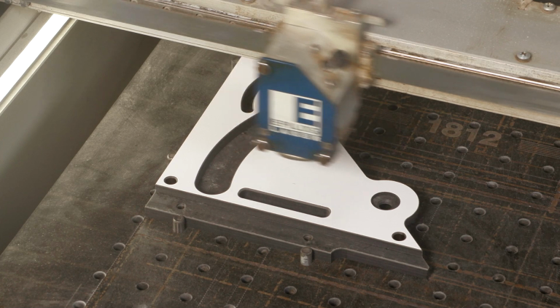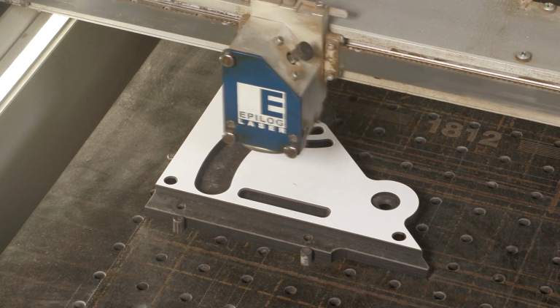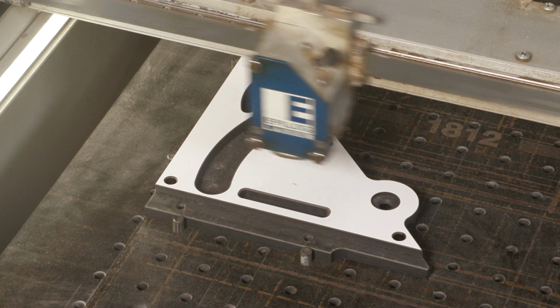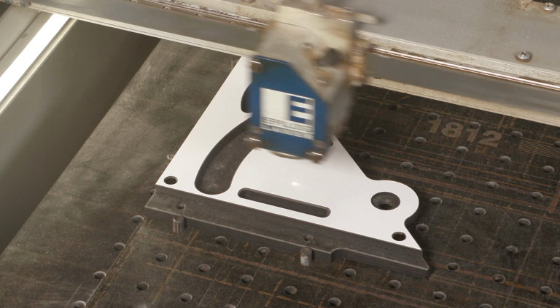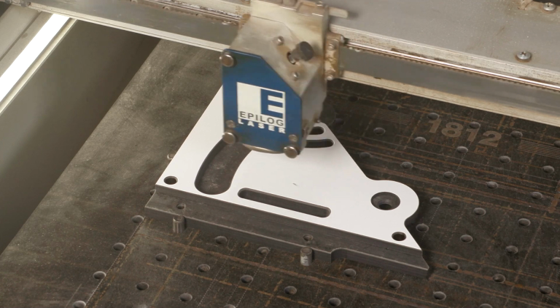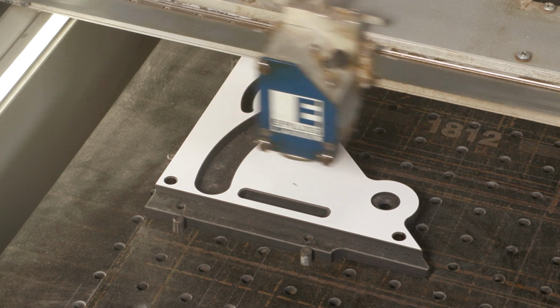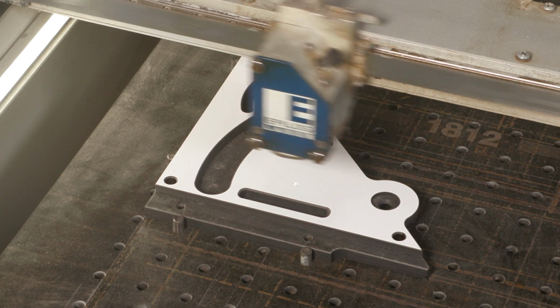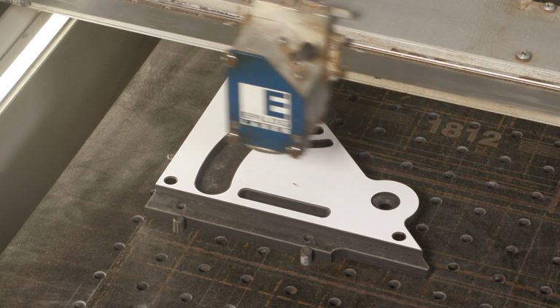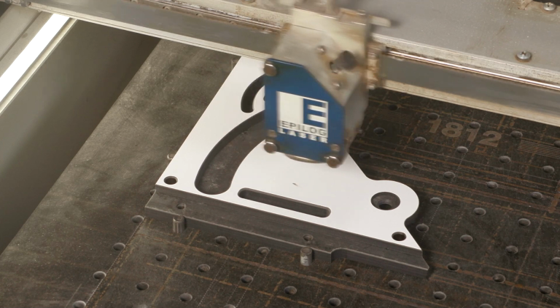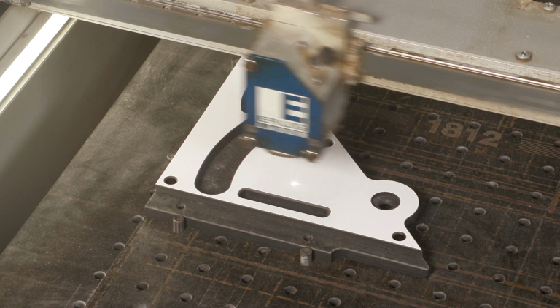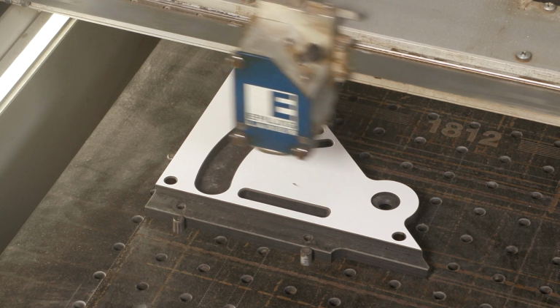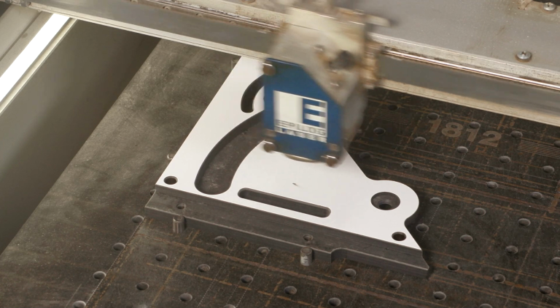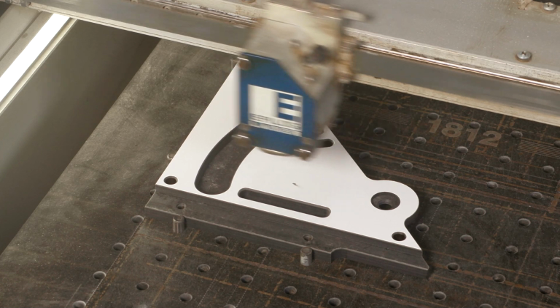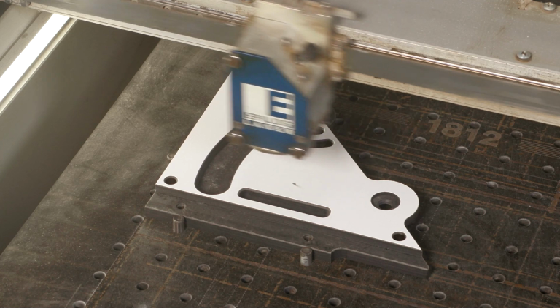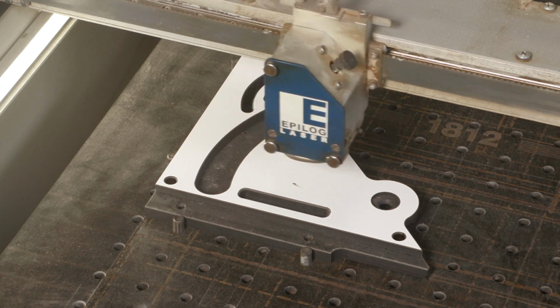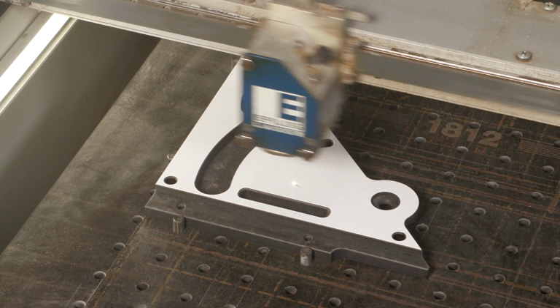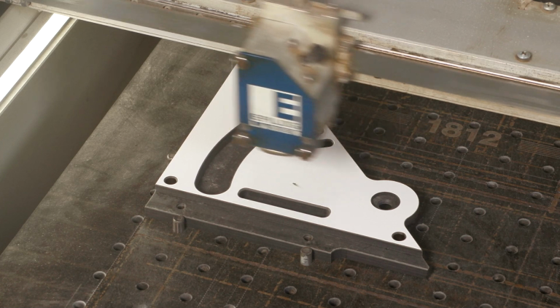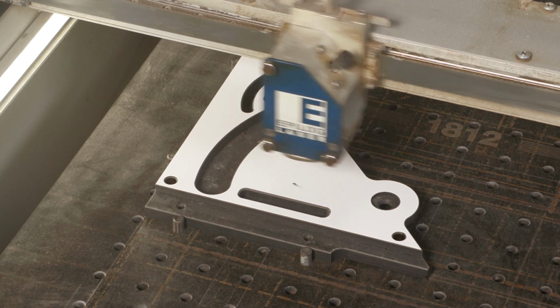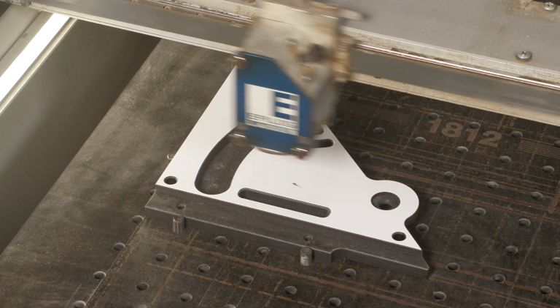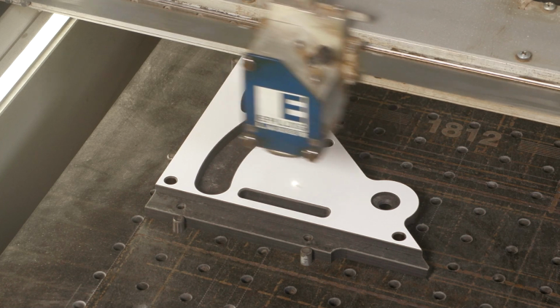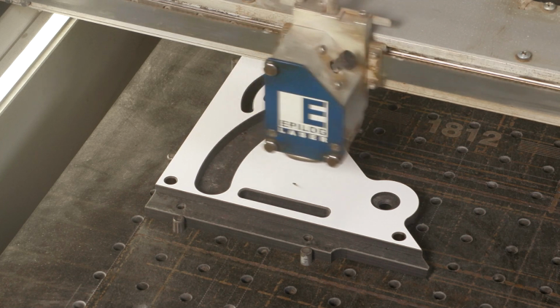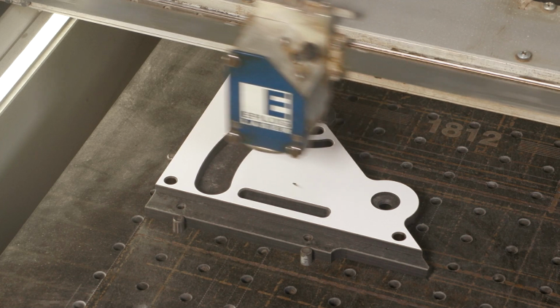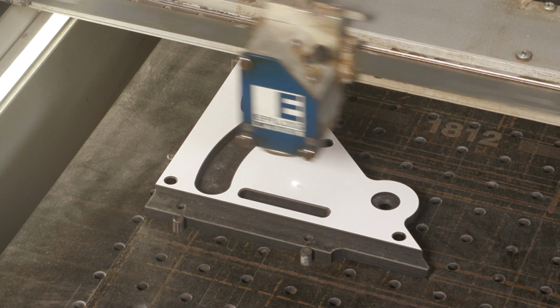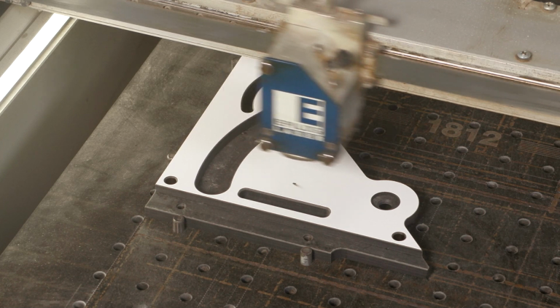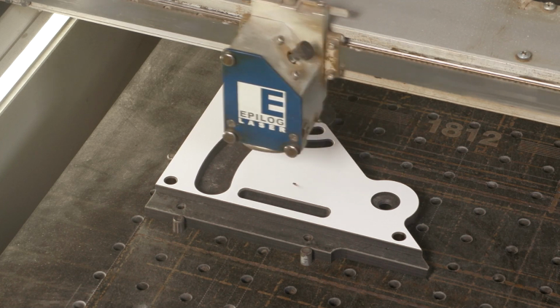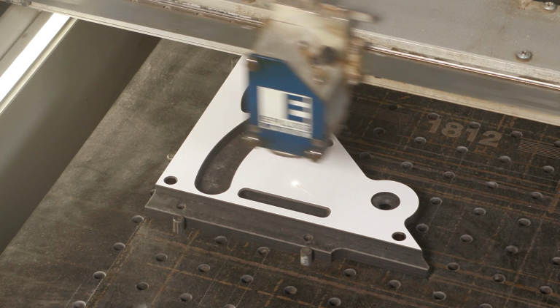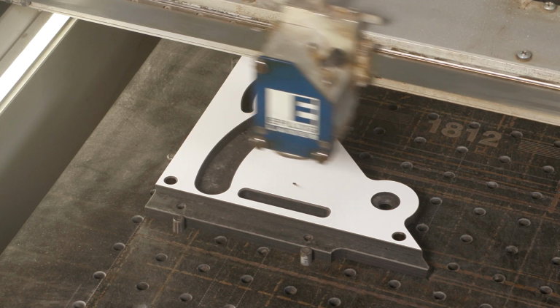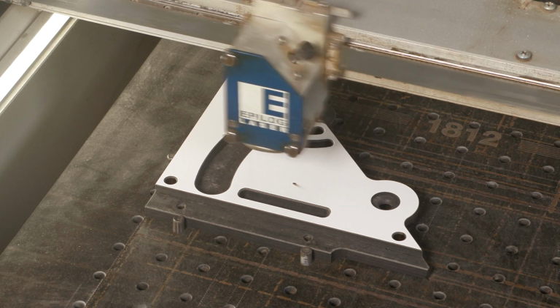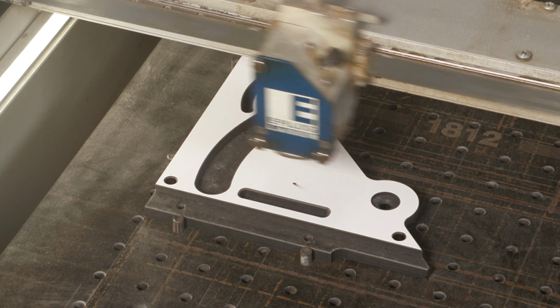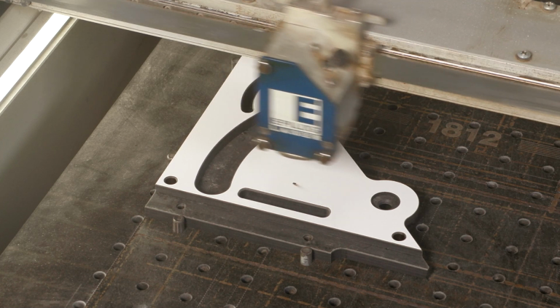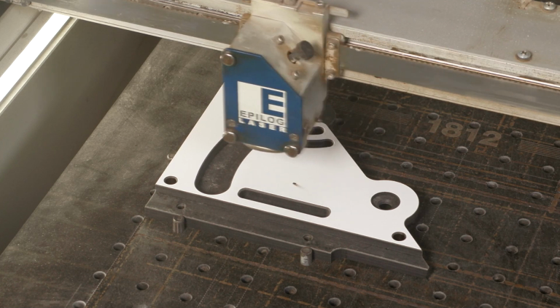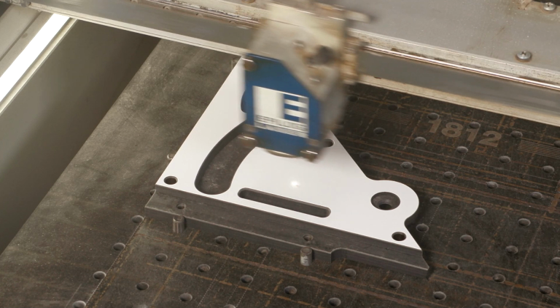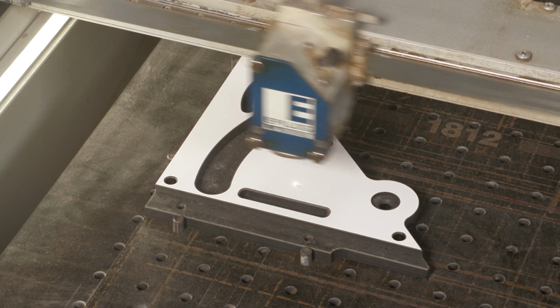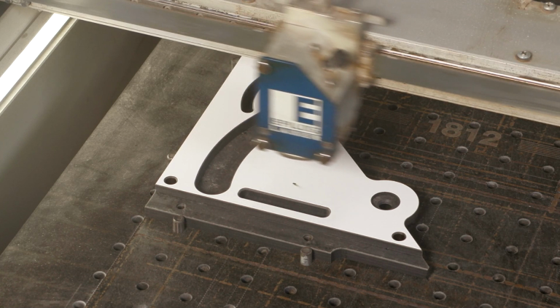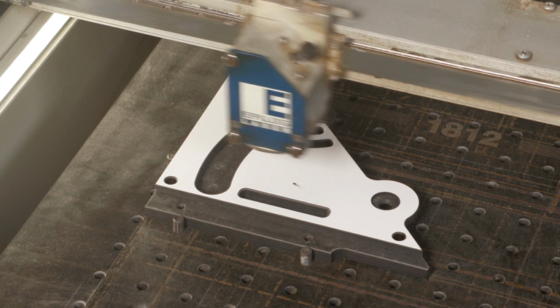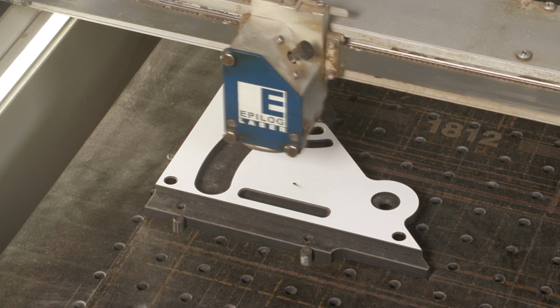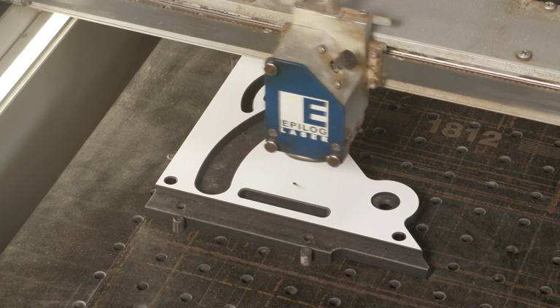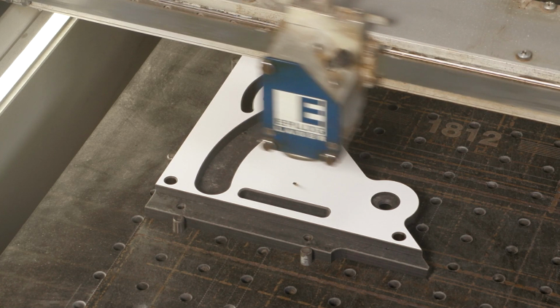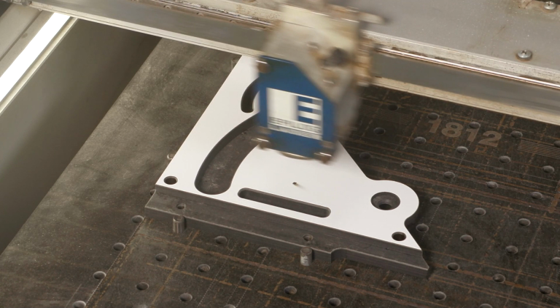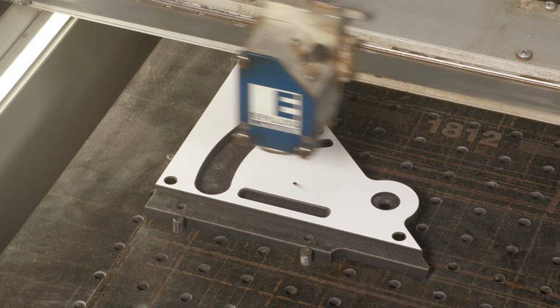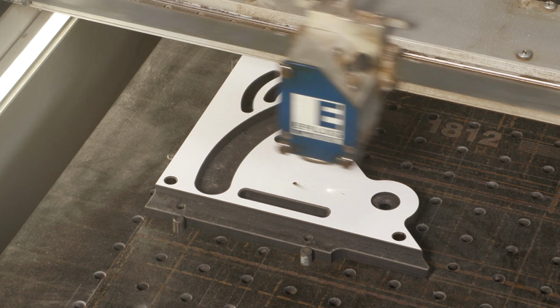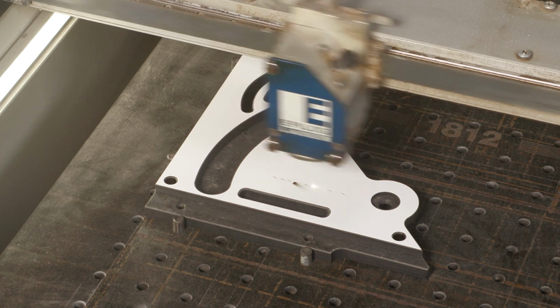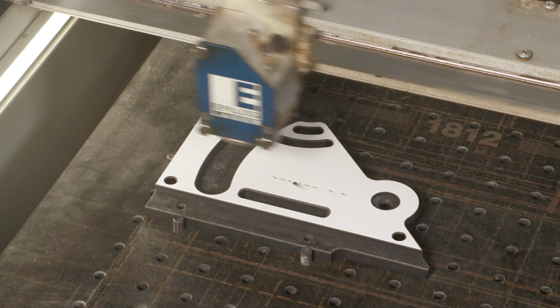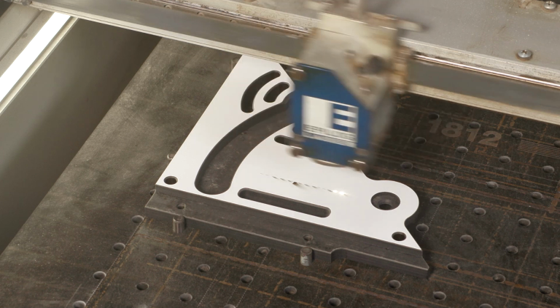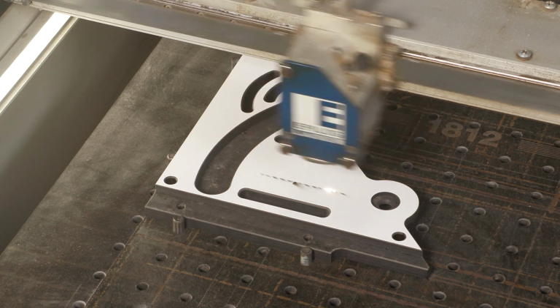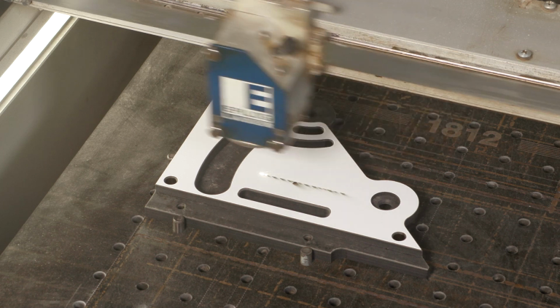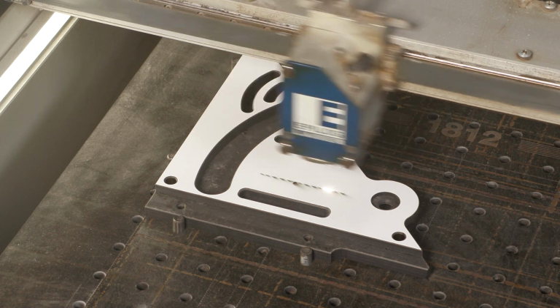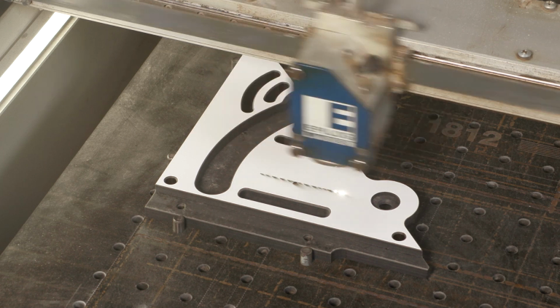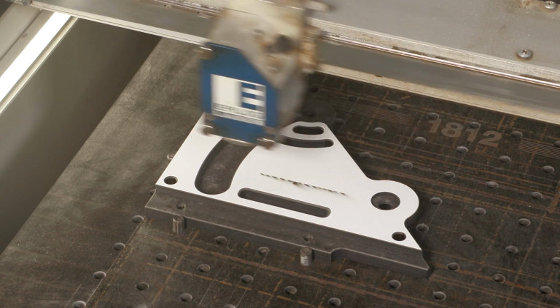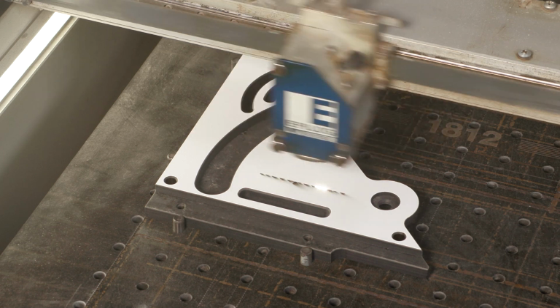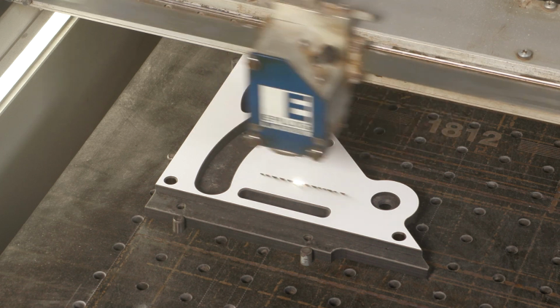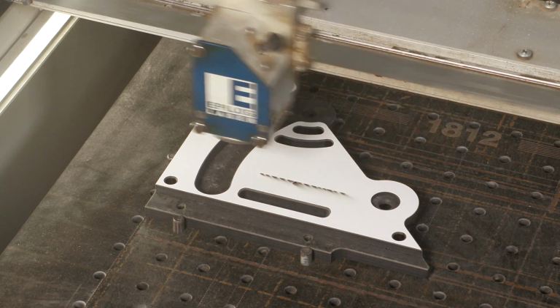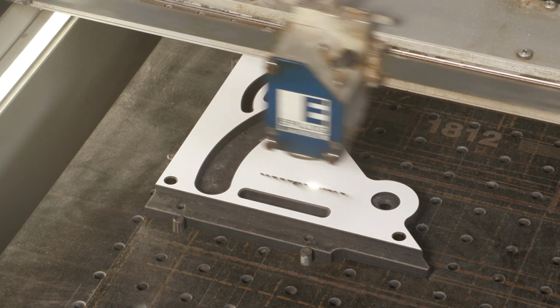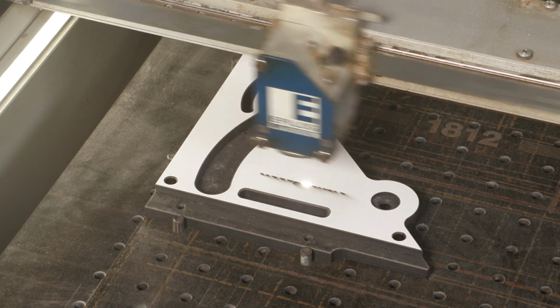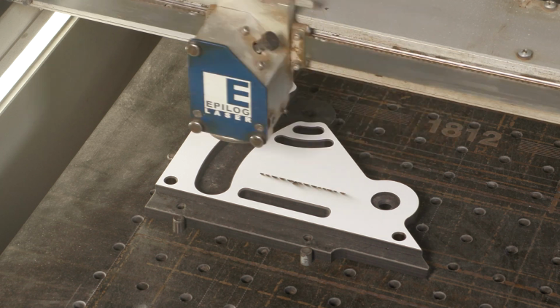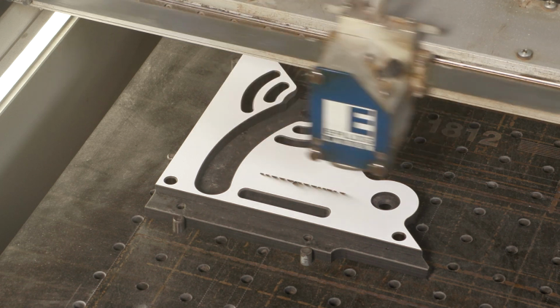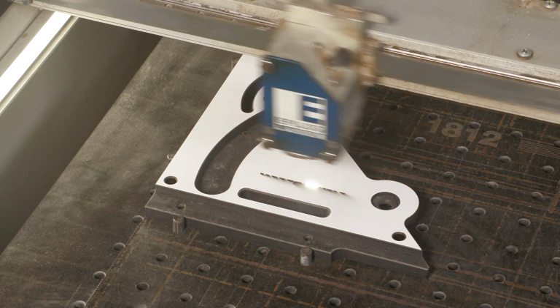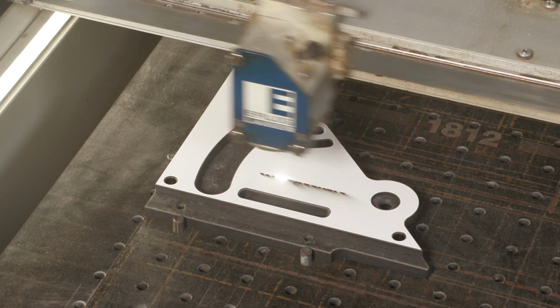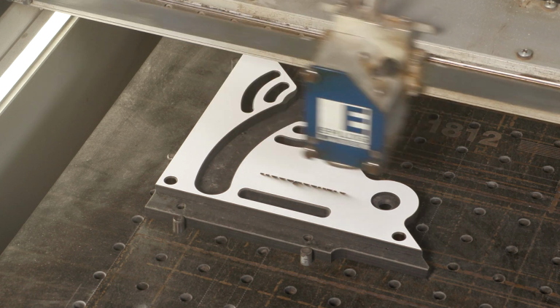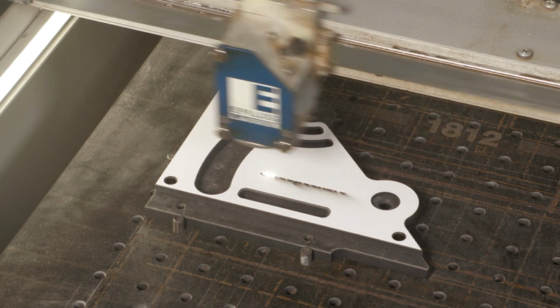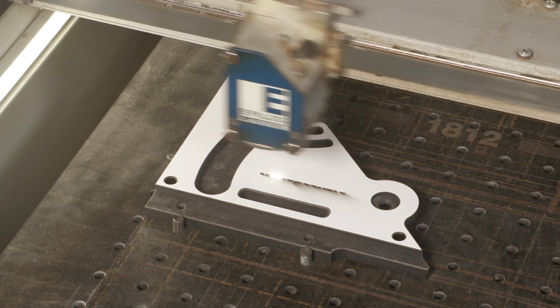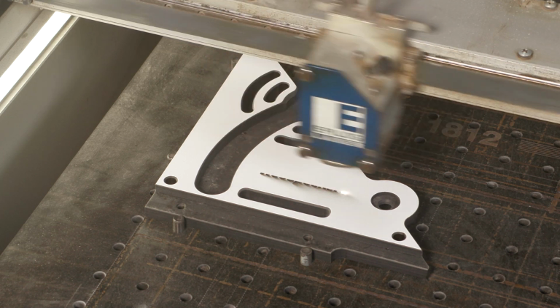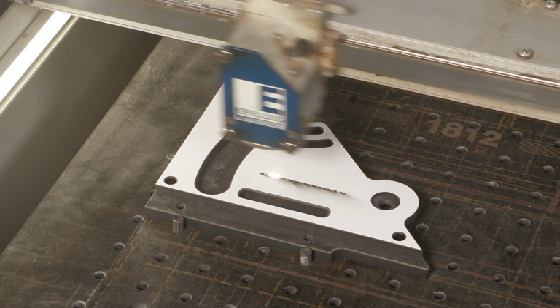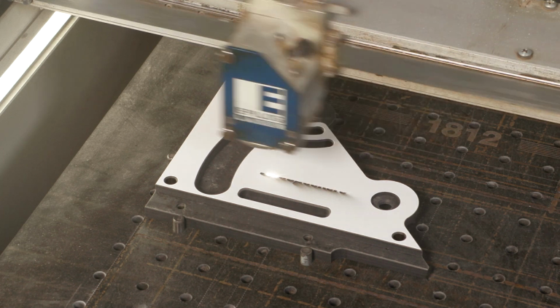After all the machining is complete, the adjustable protractor and dual-purpose tracks move to our laser engraving department.